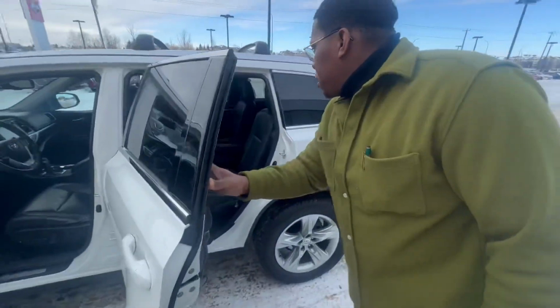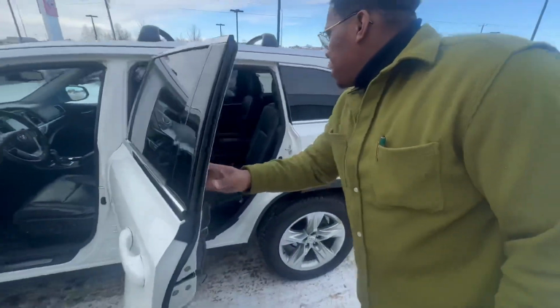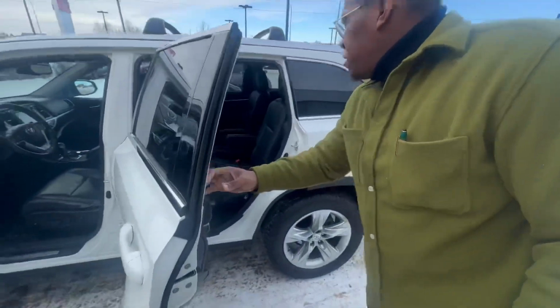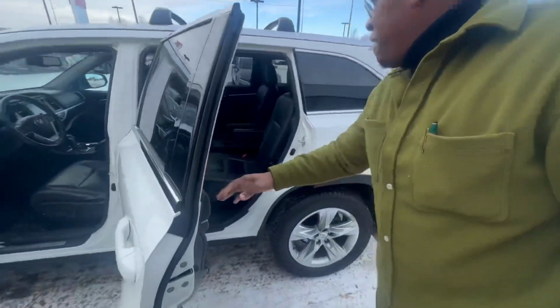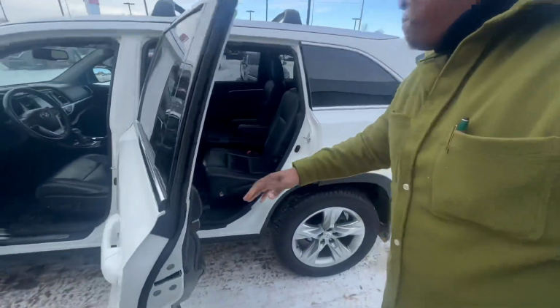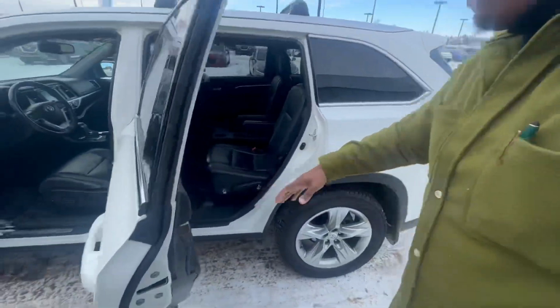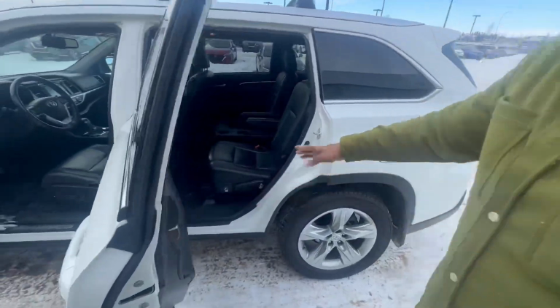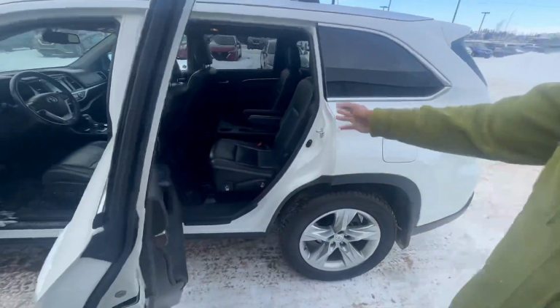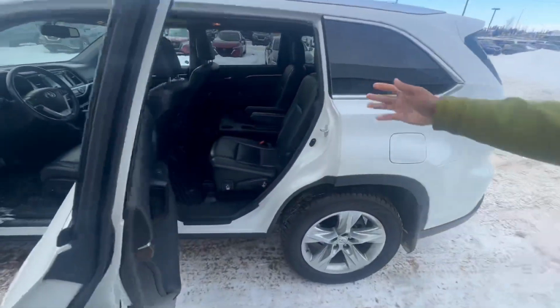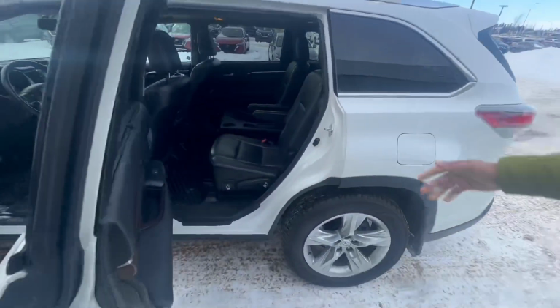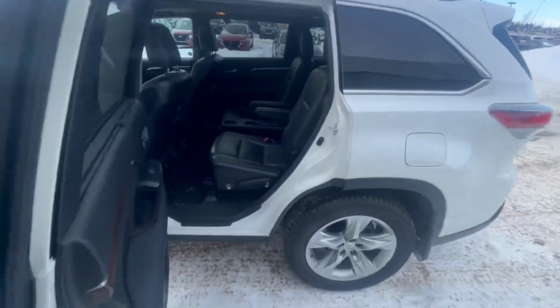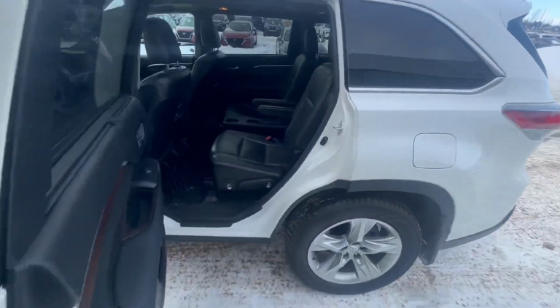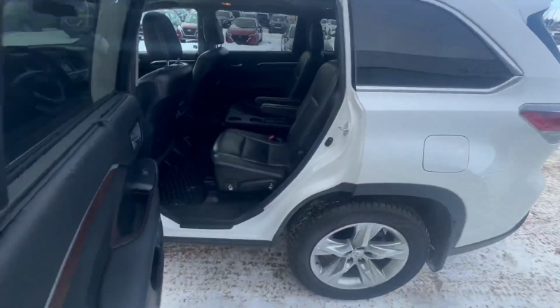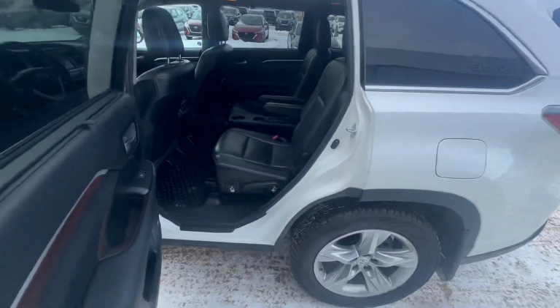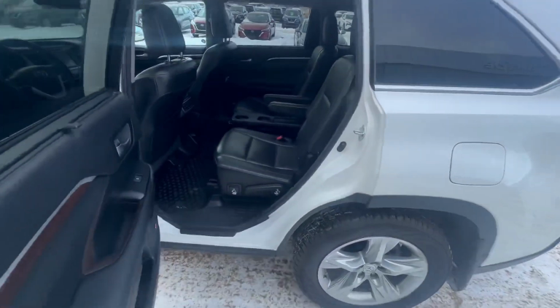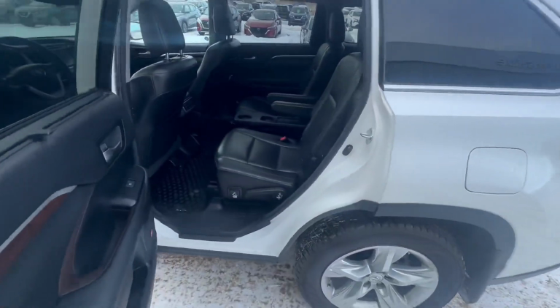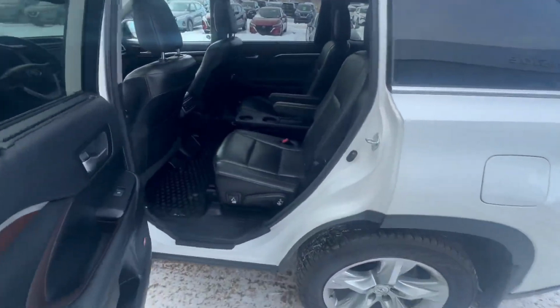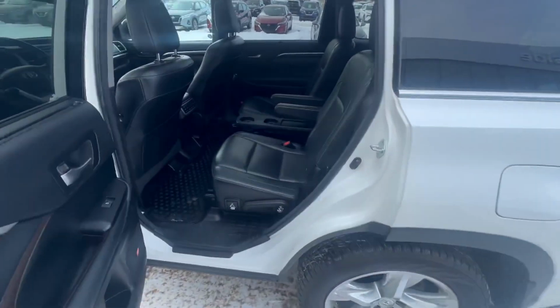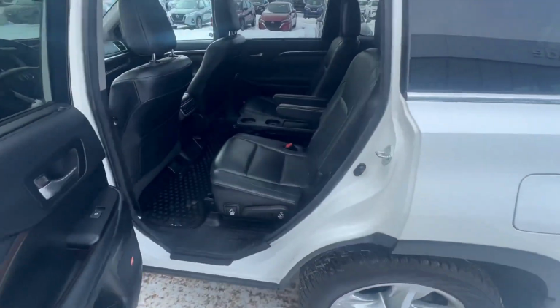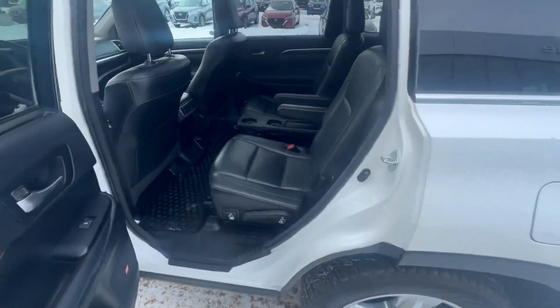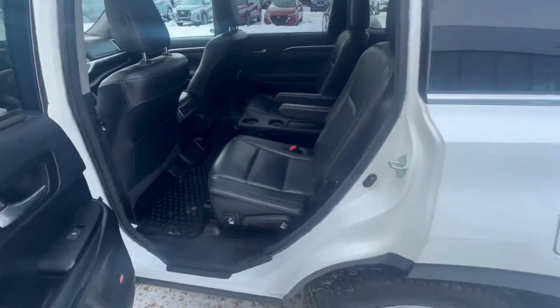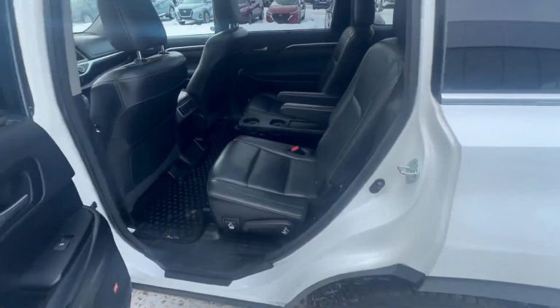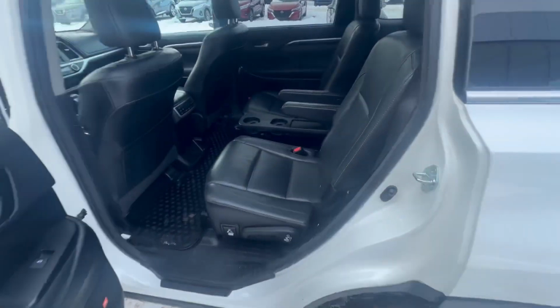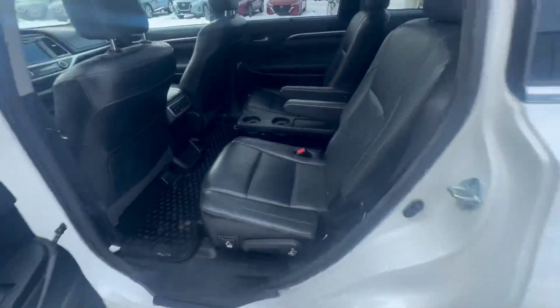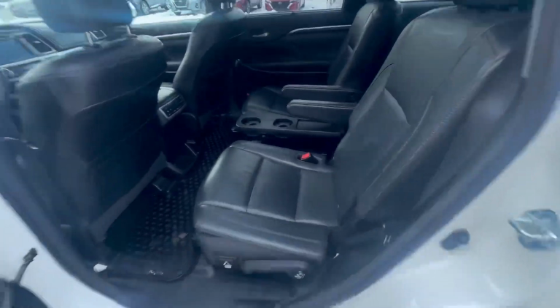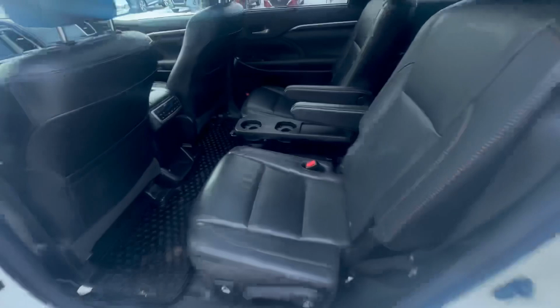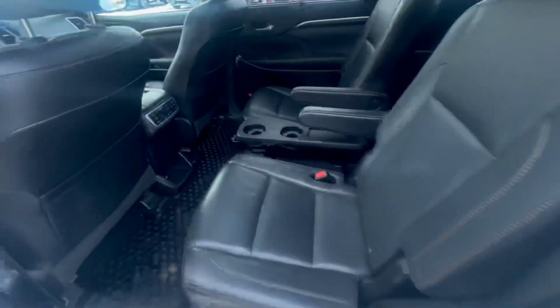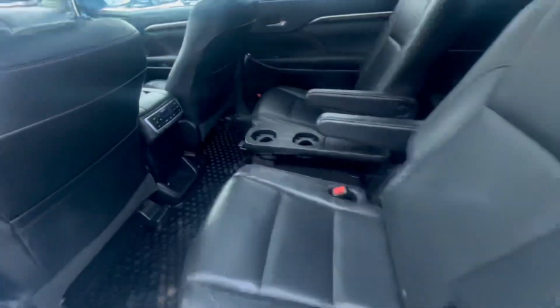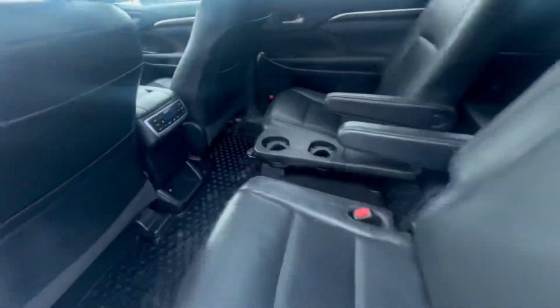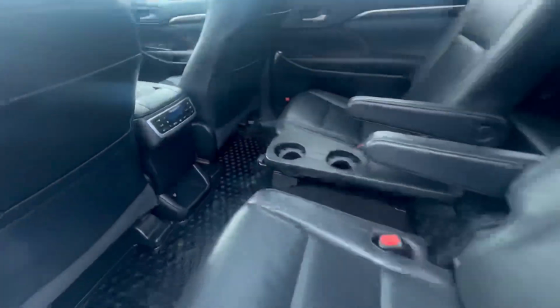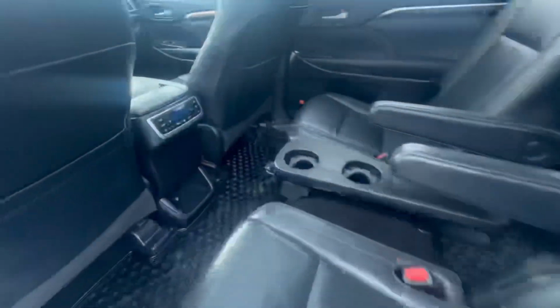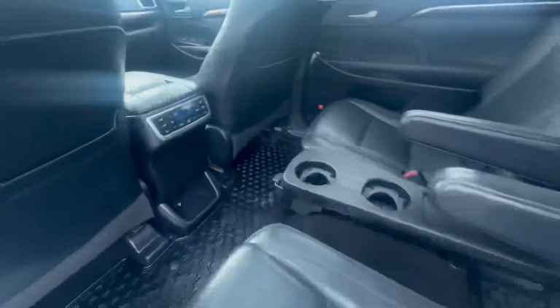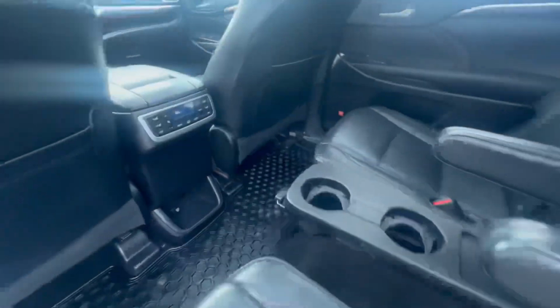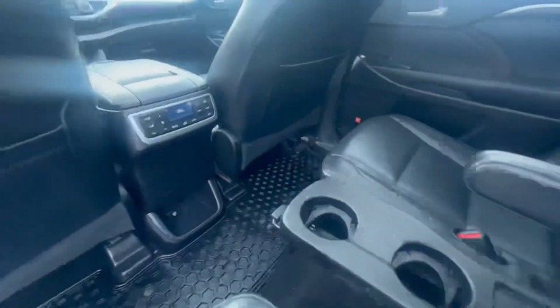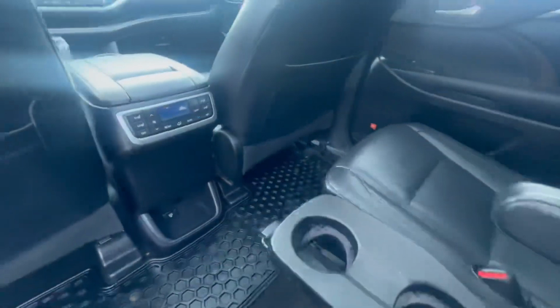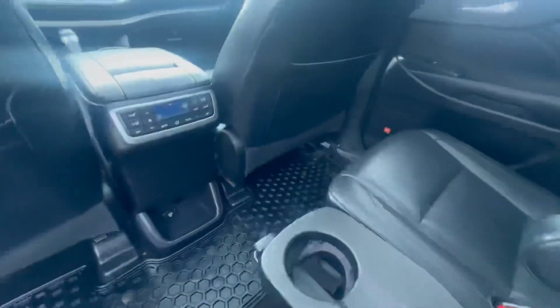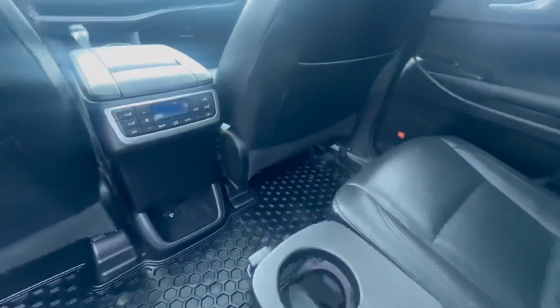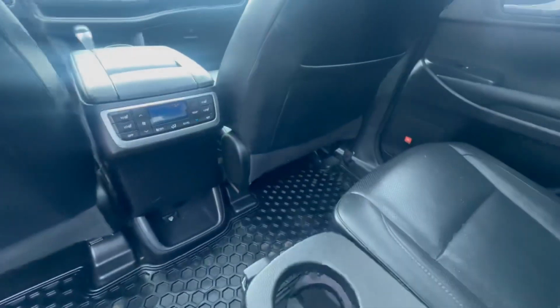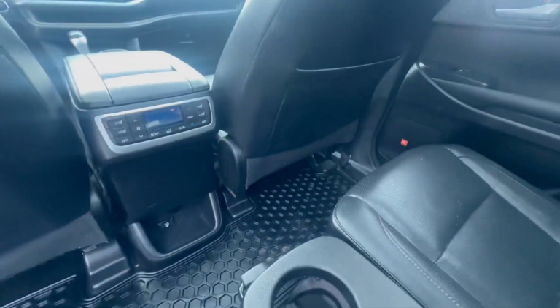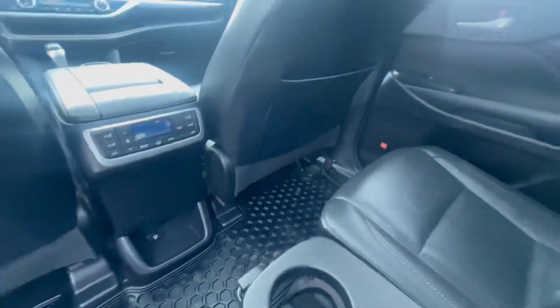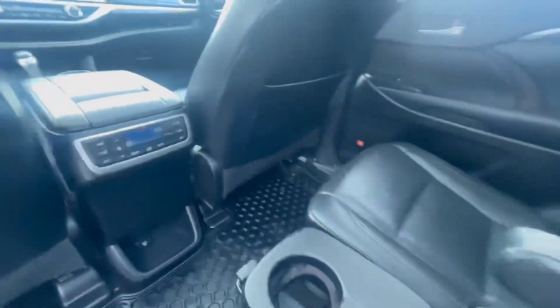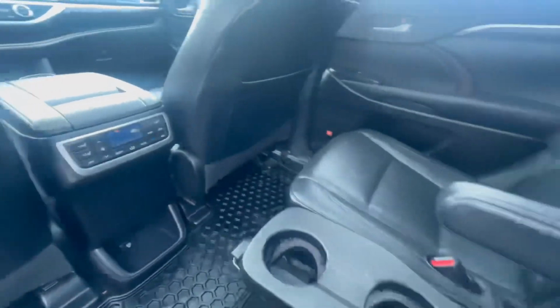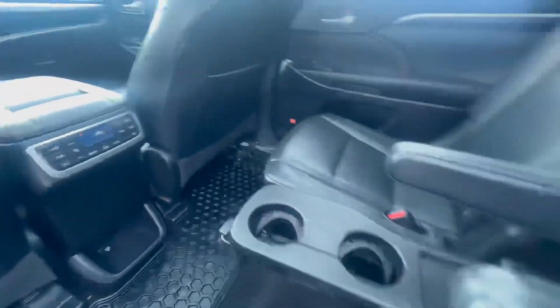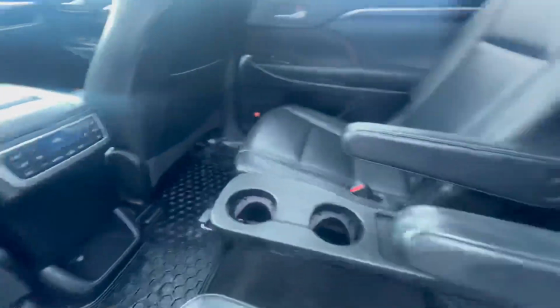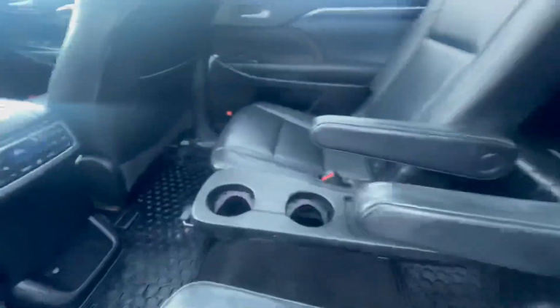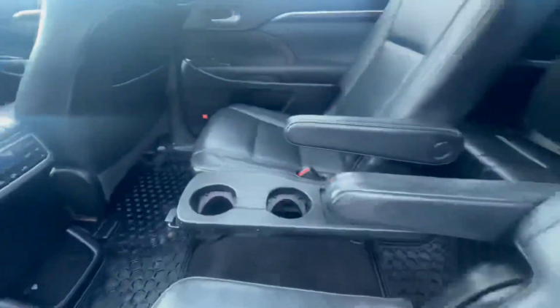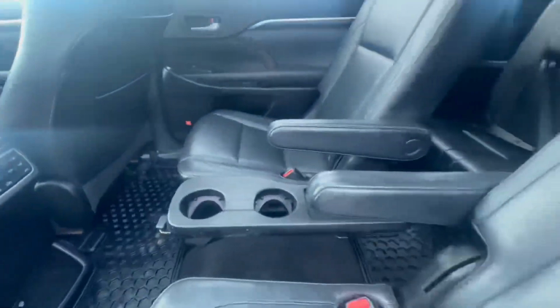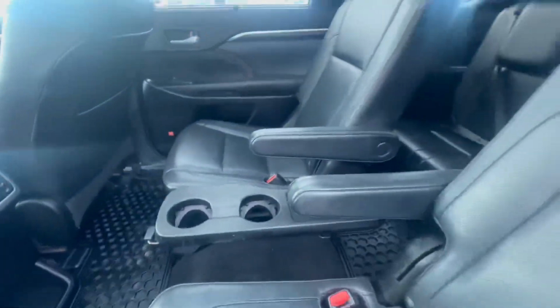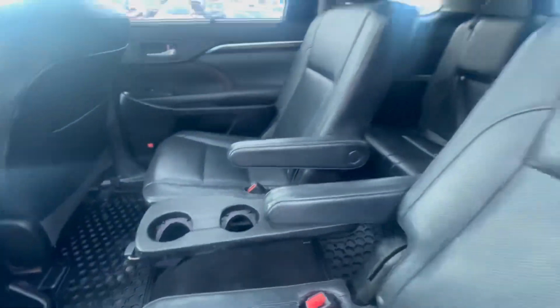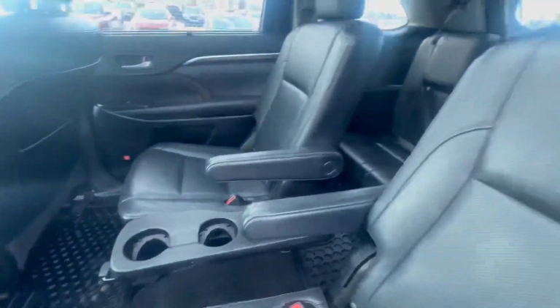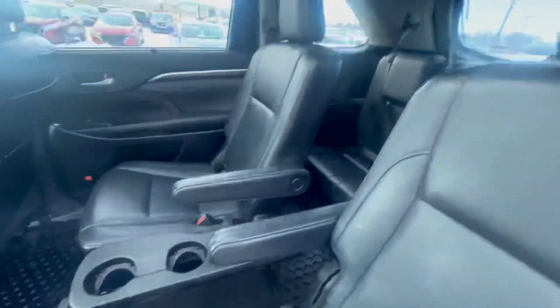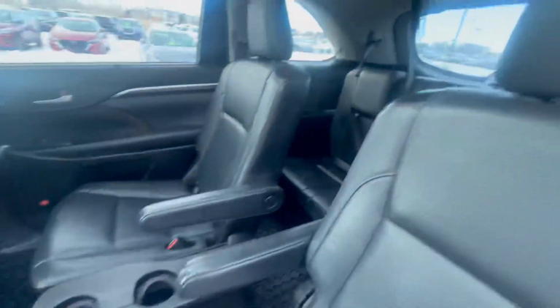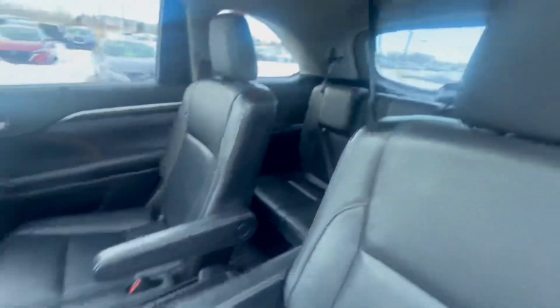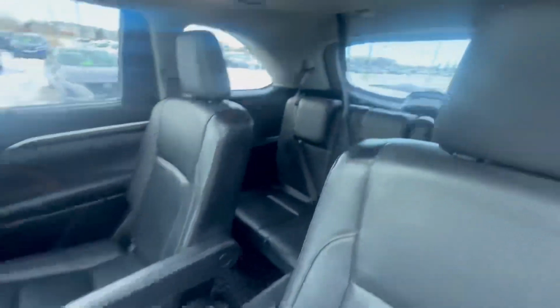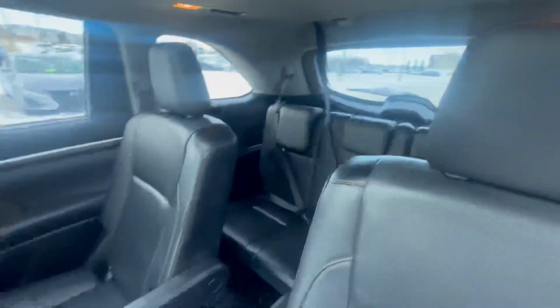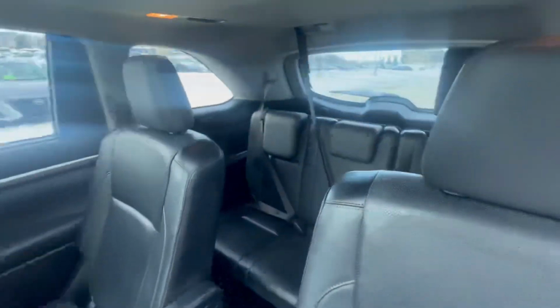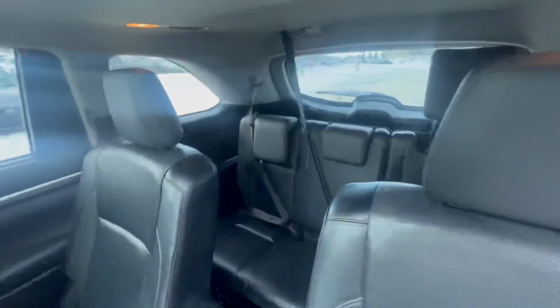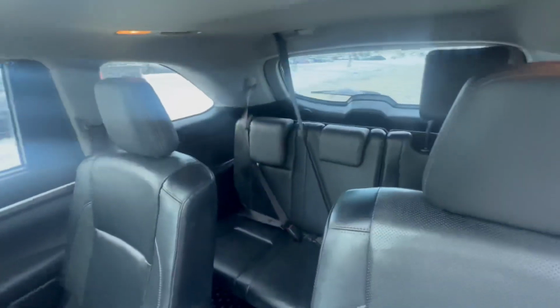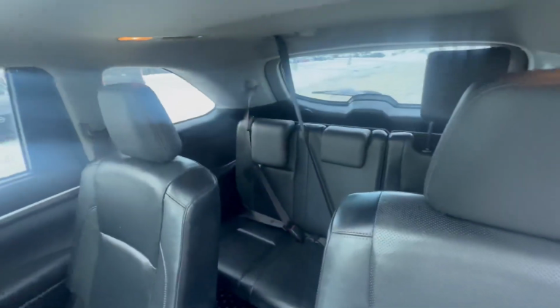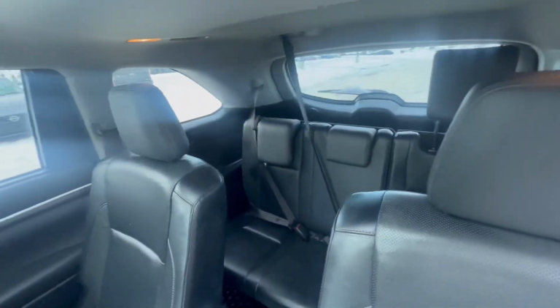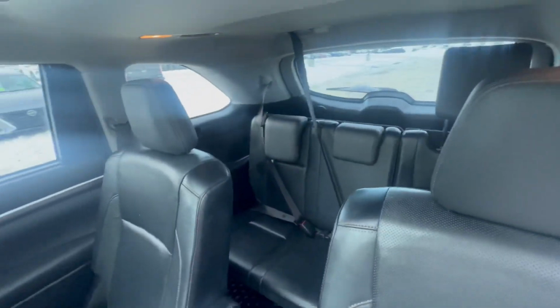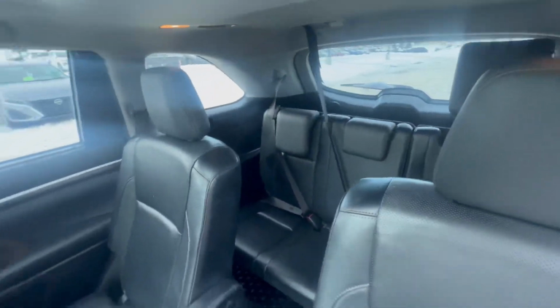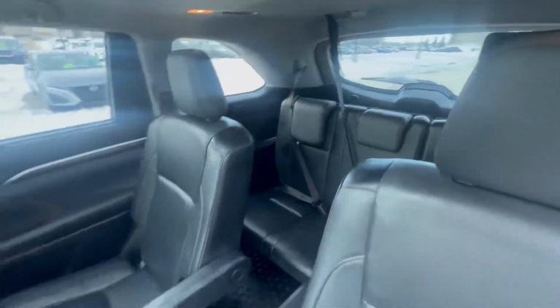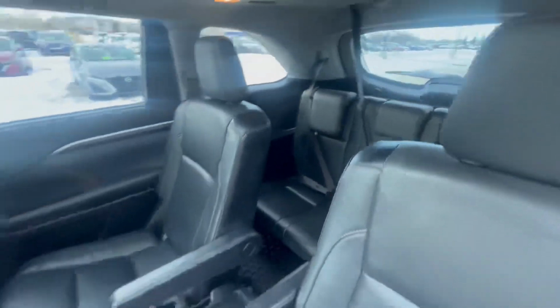You have beautiful captain chairs here. Very spacious. It is a seven-seater. You can feel a lot of space — you can fit a lot of people in here.